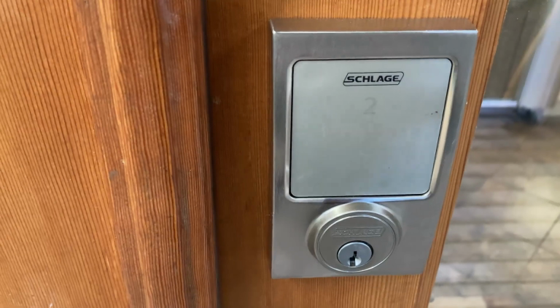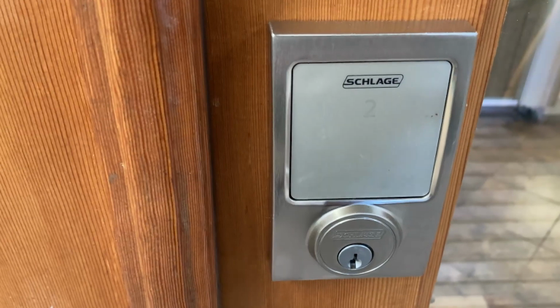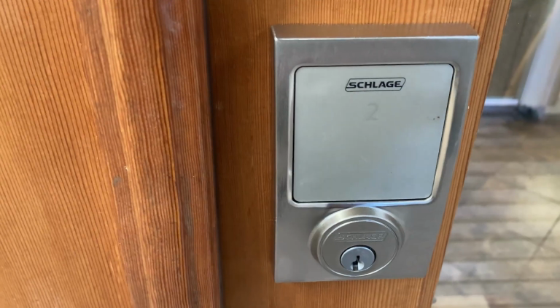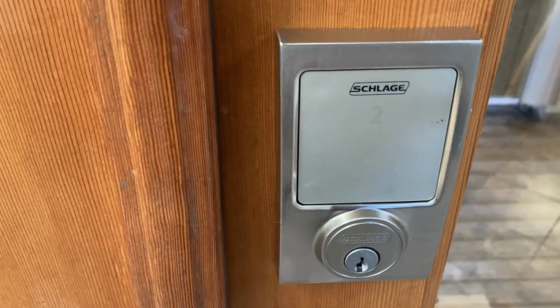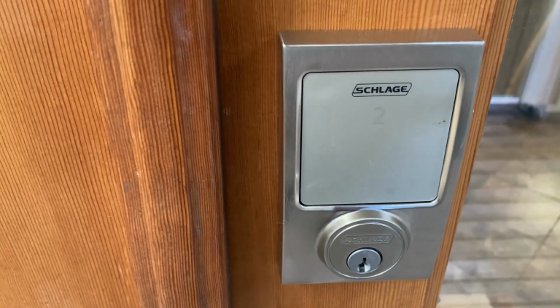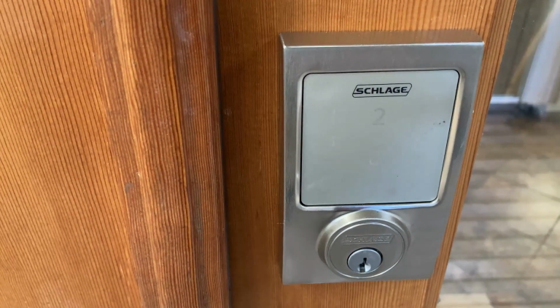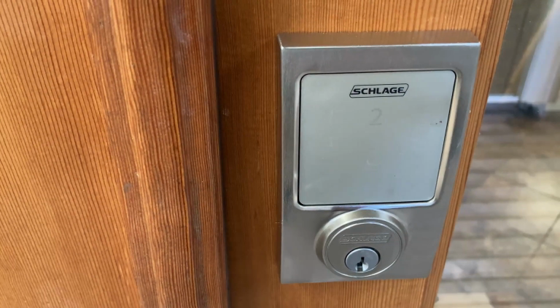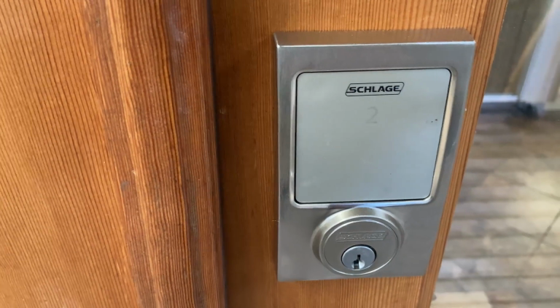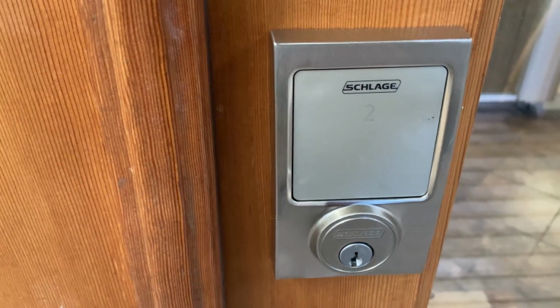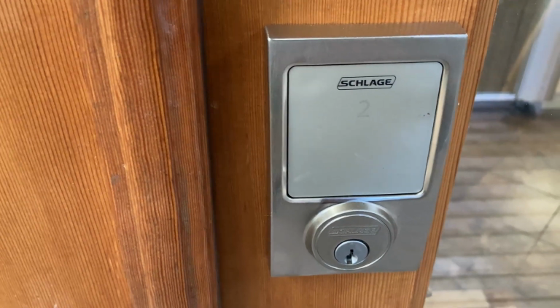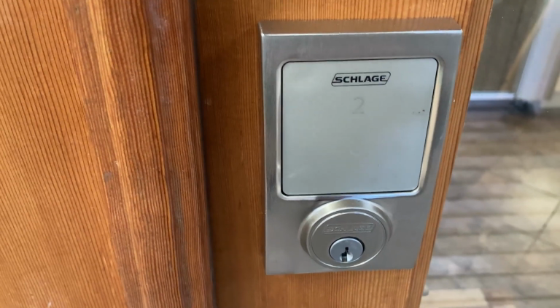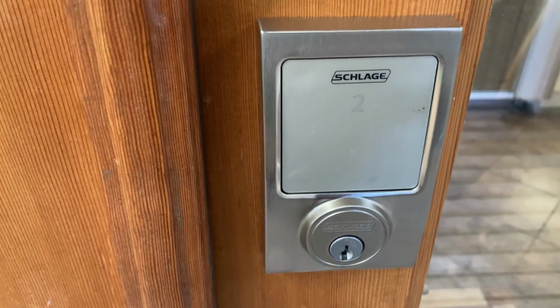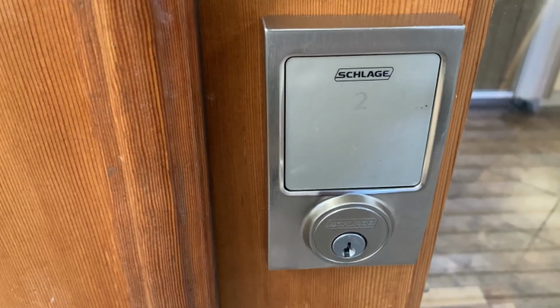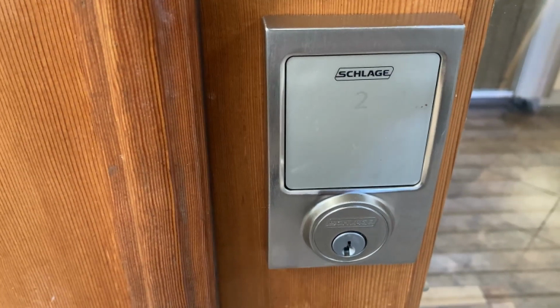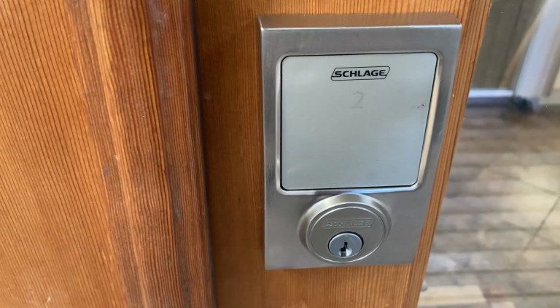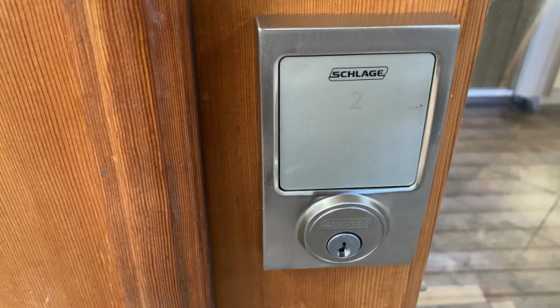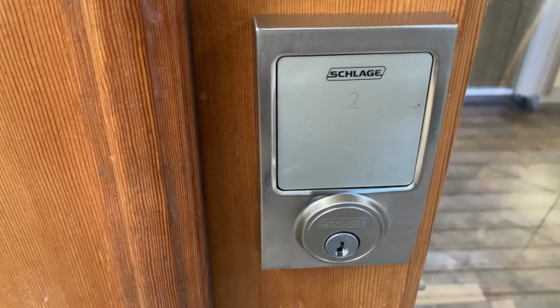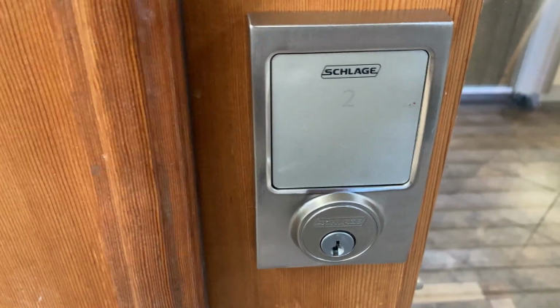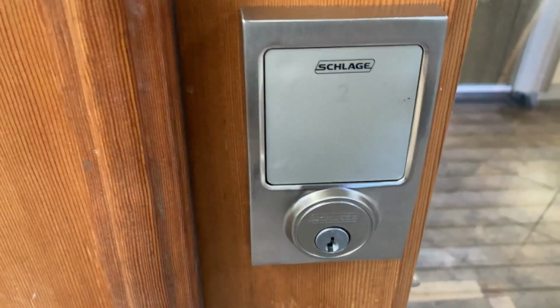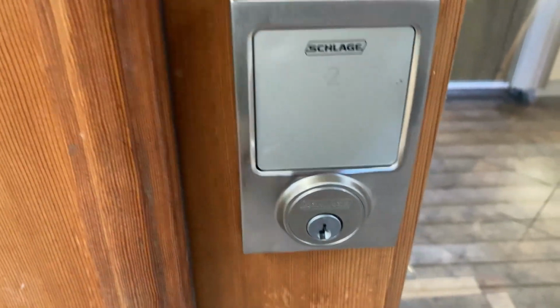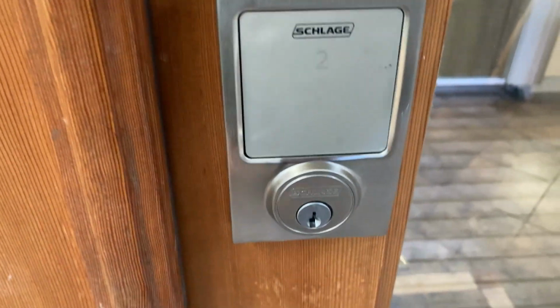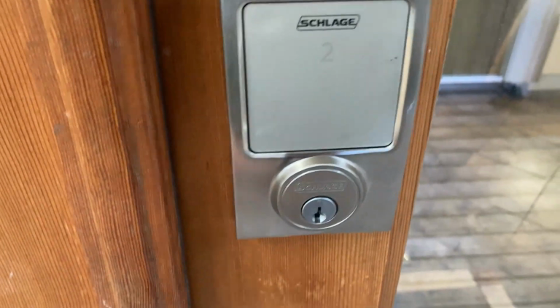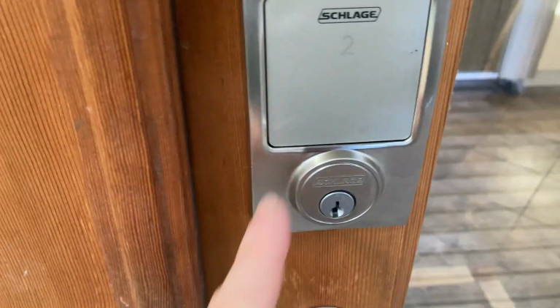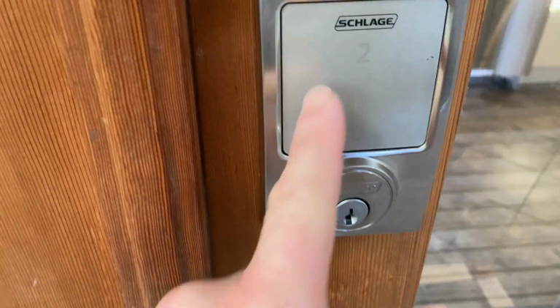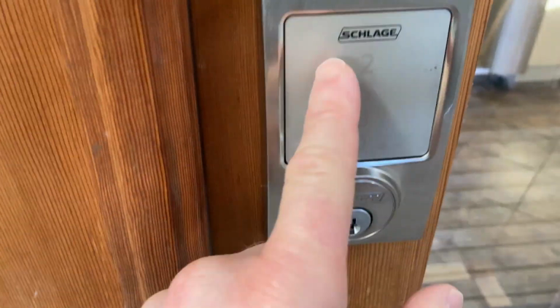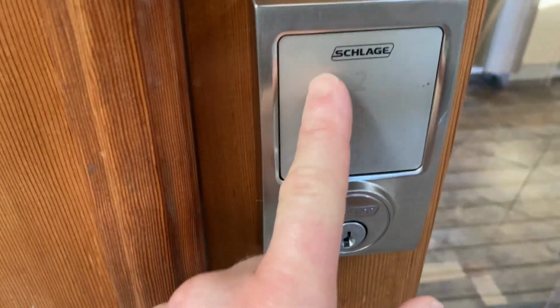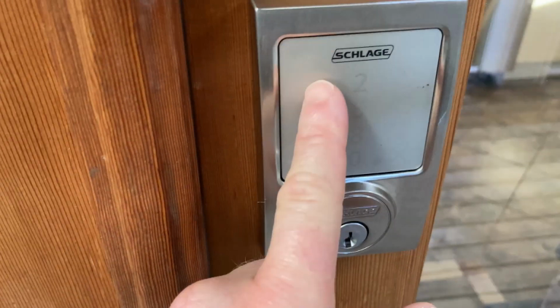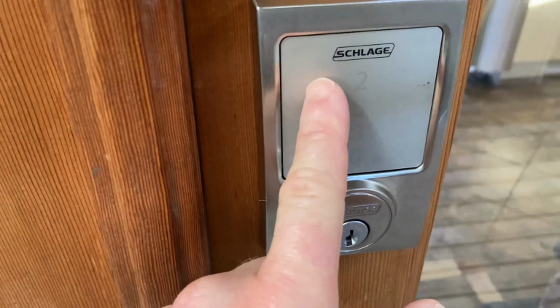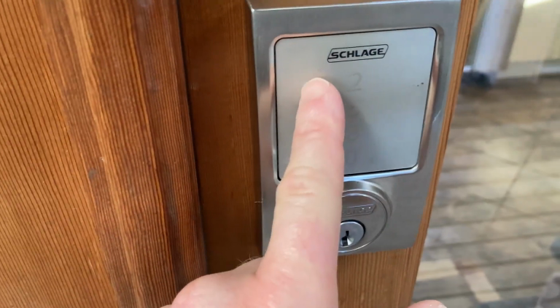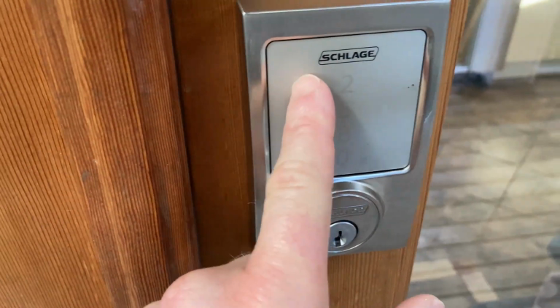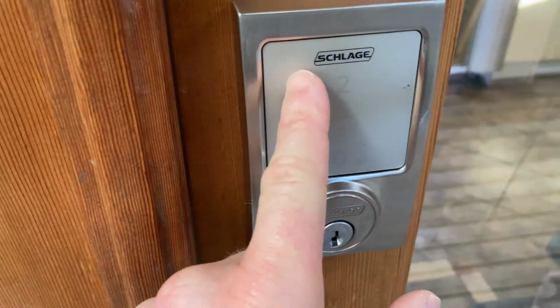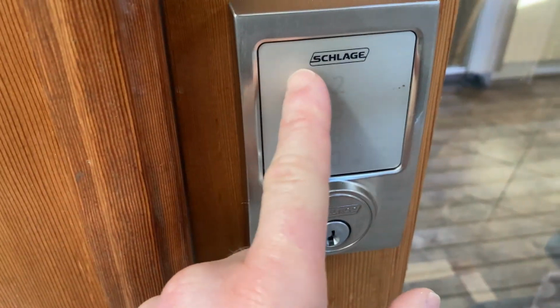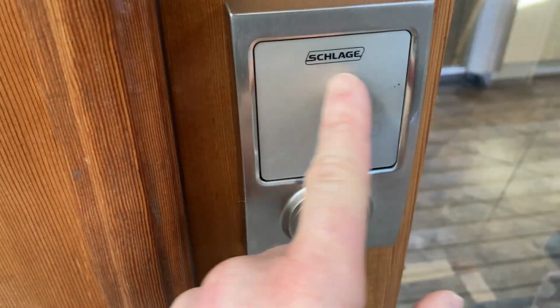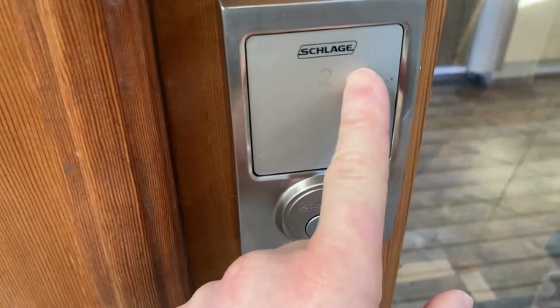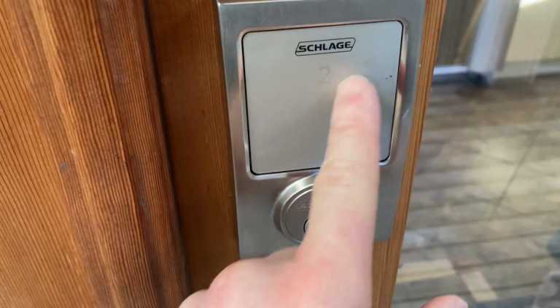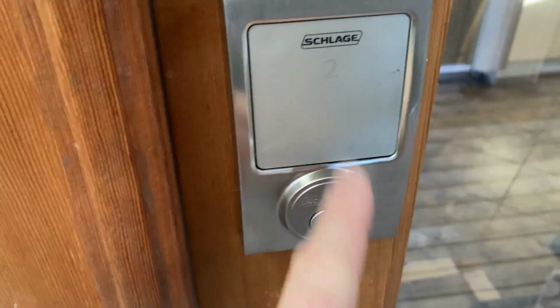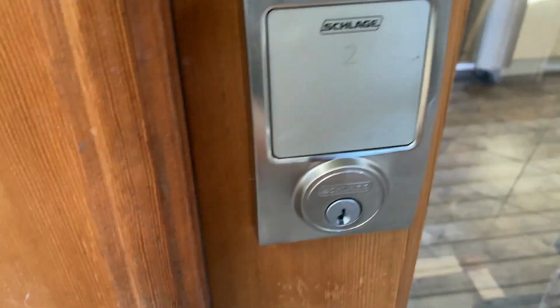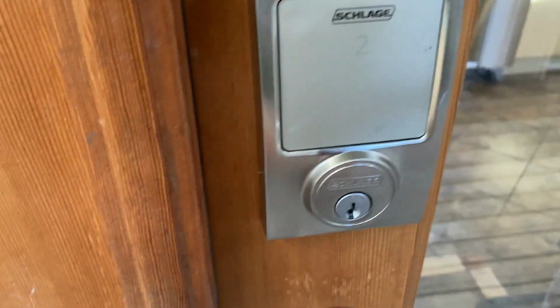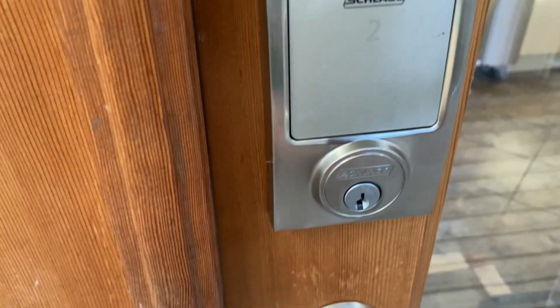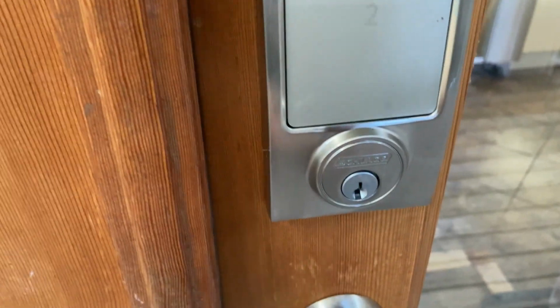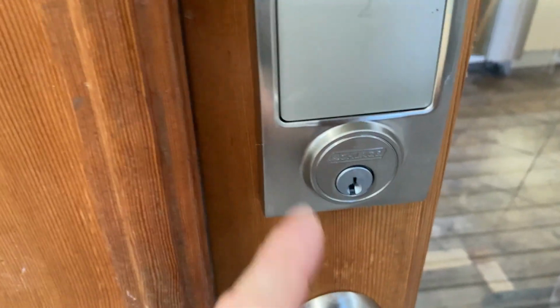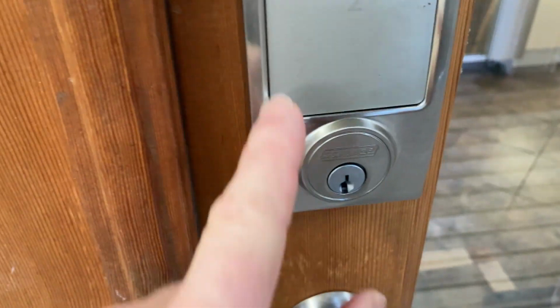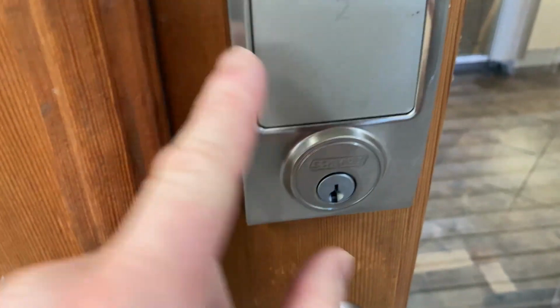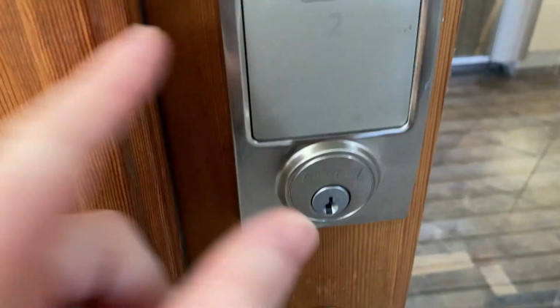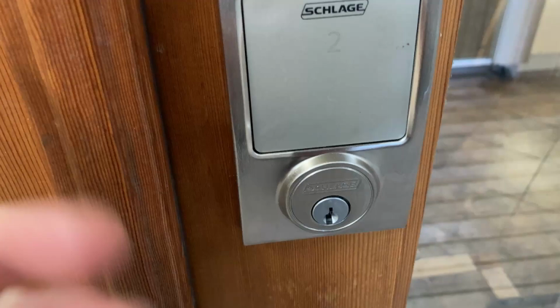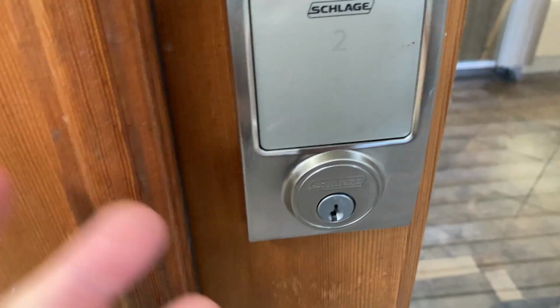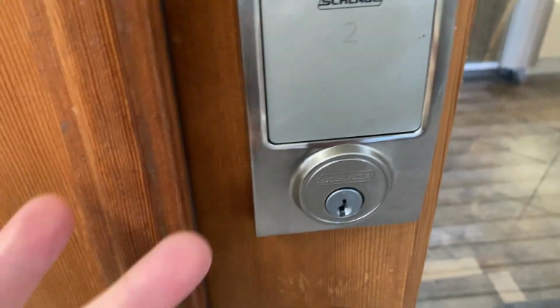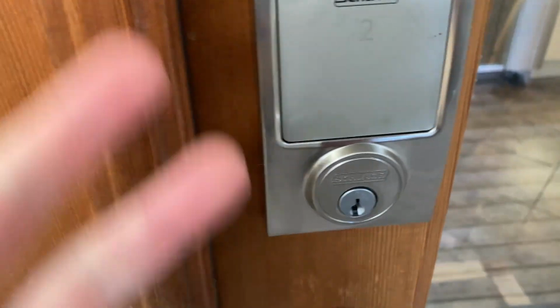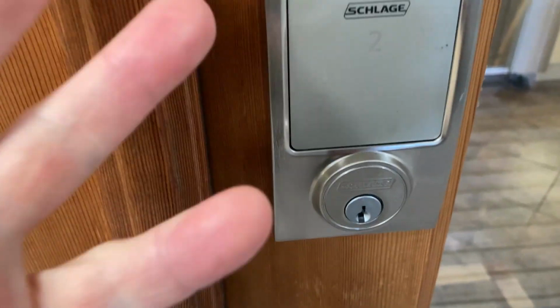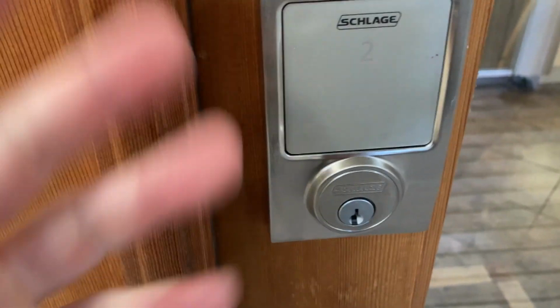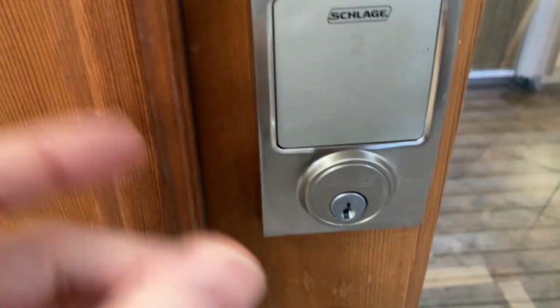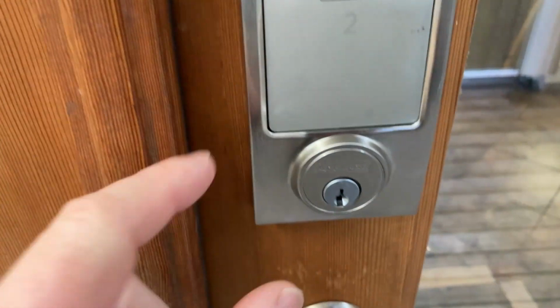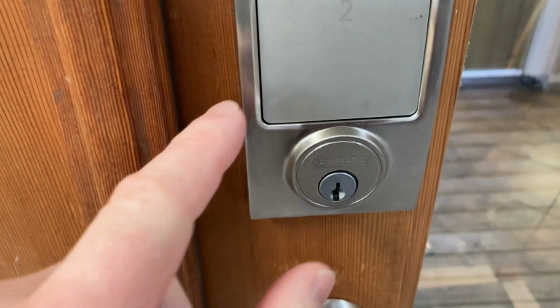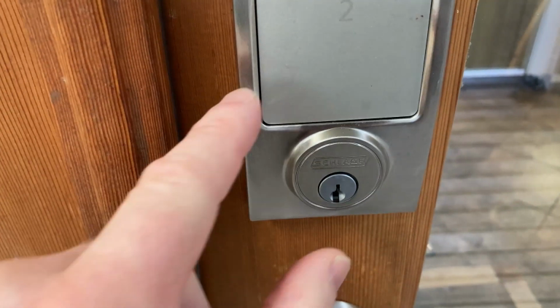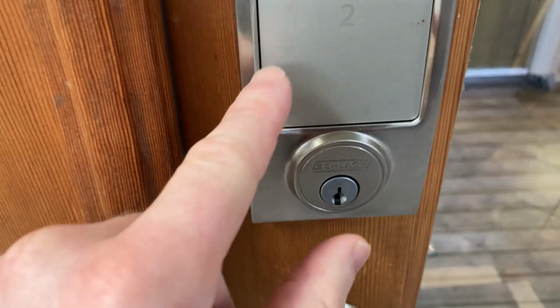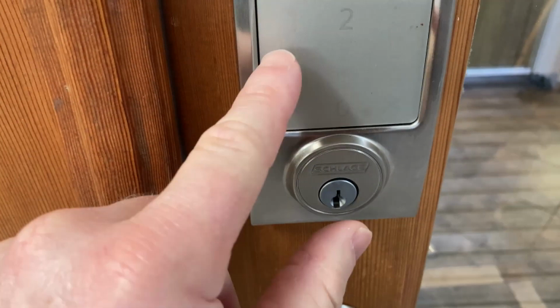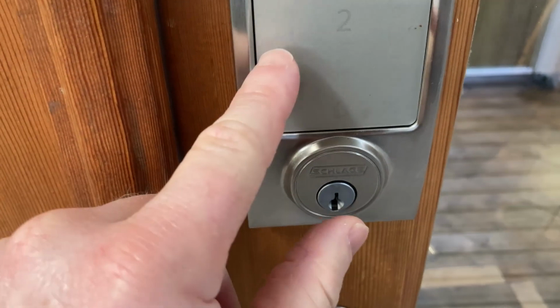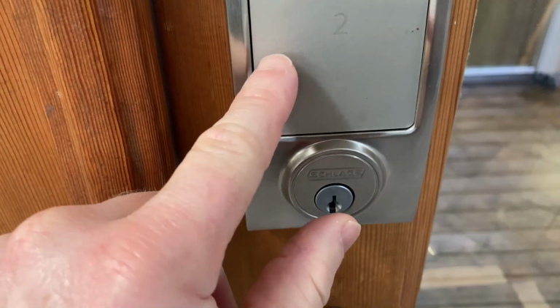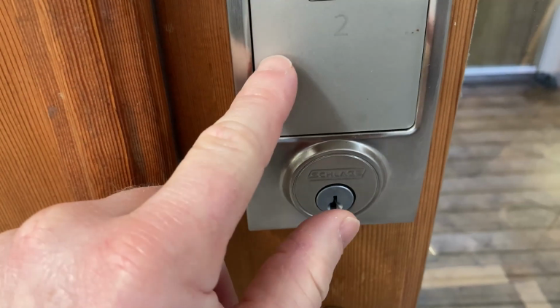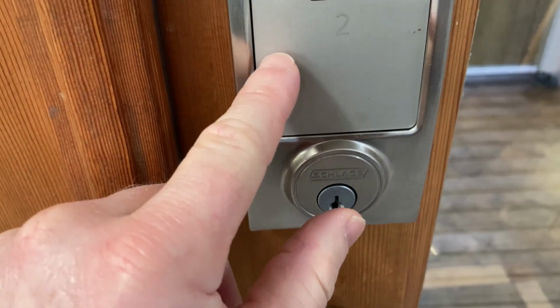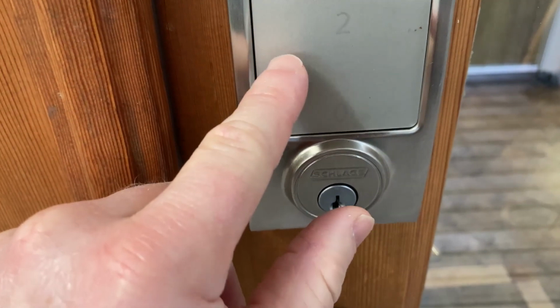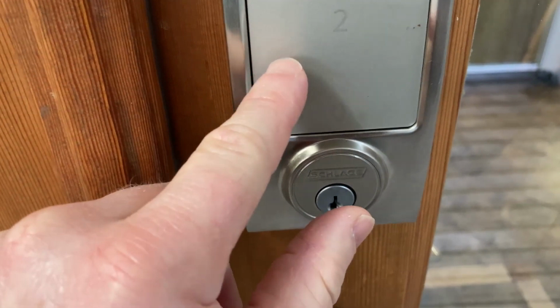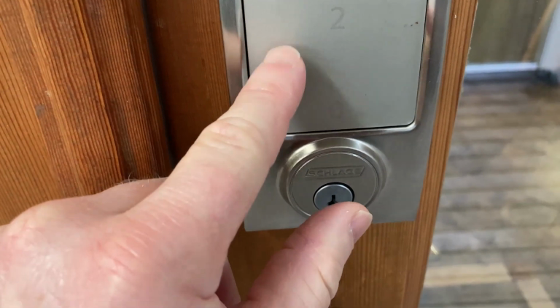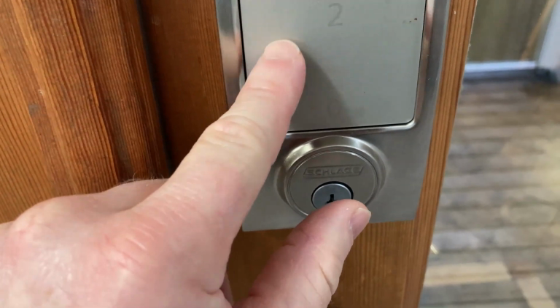Hi, in this video I want to show you this smart lock. This is by Schlage, I believe it's called. So I have it set up with a code here, so watch.